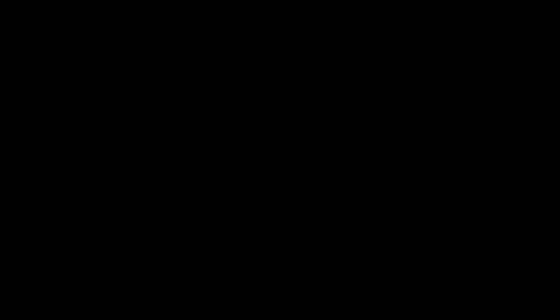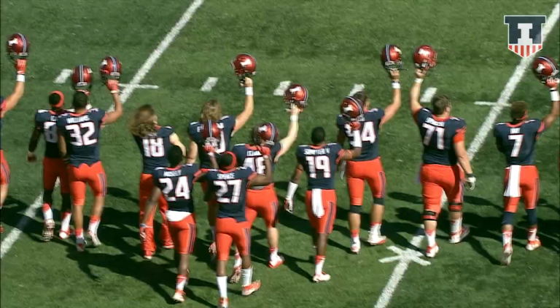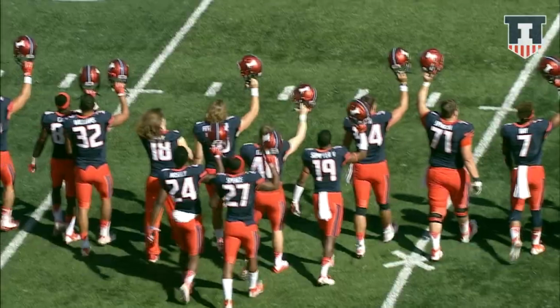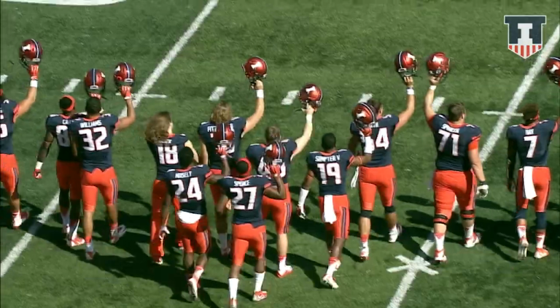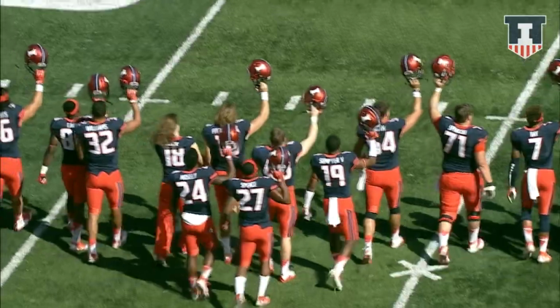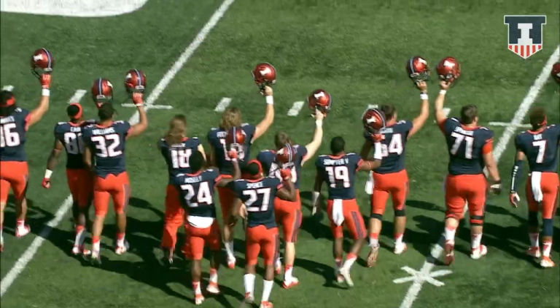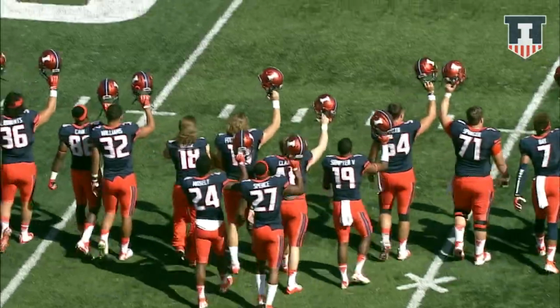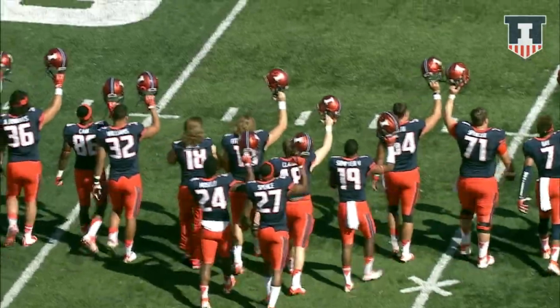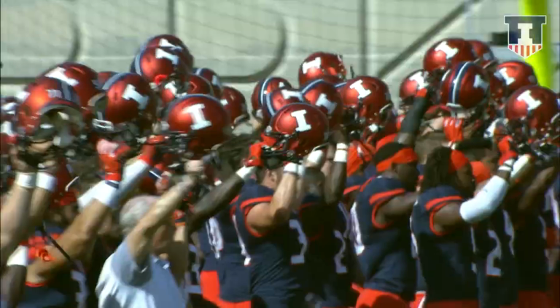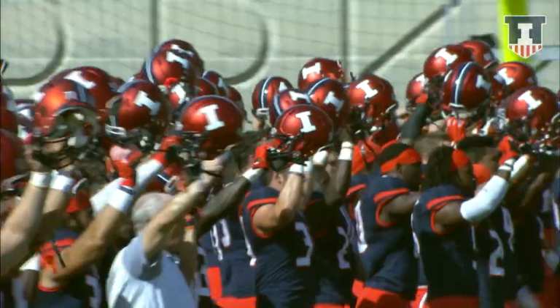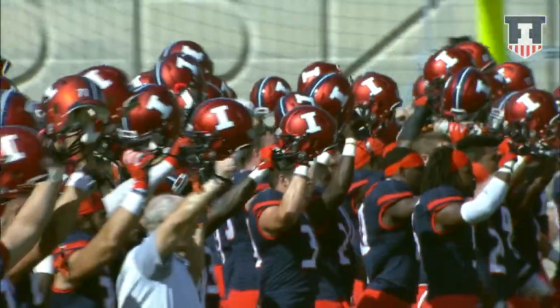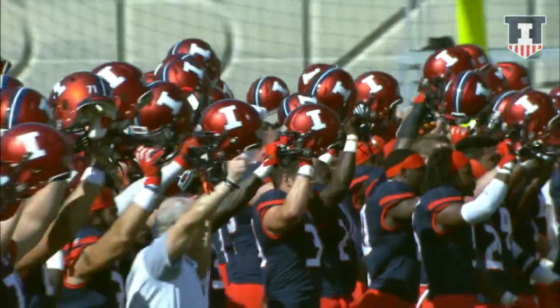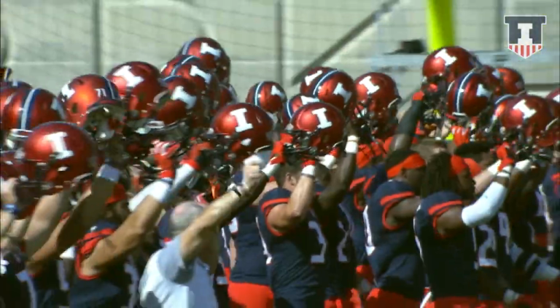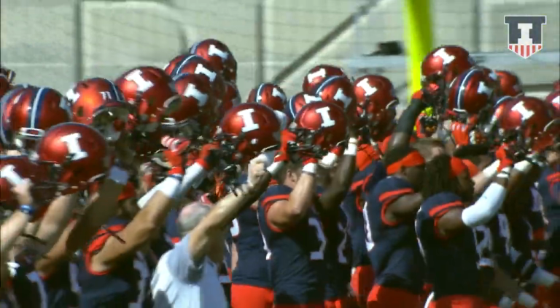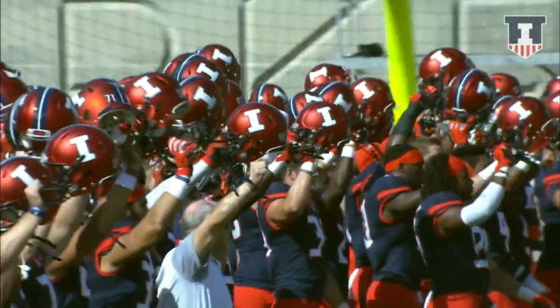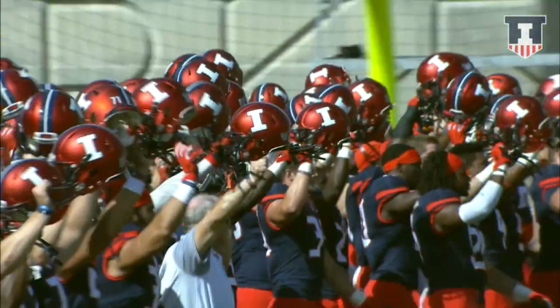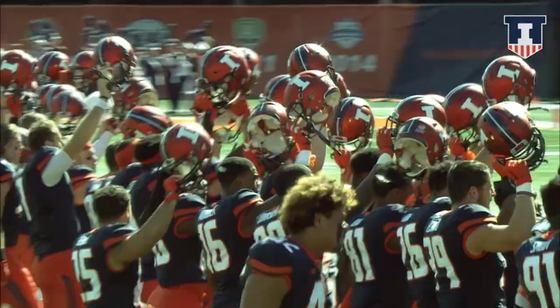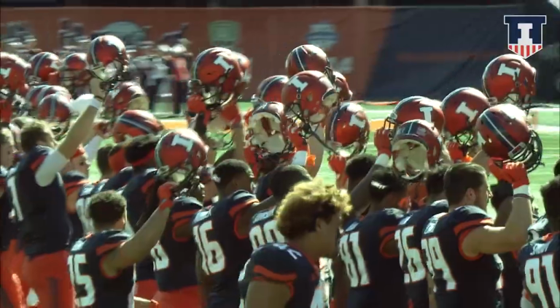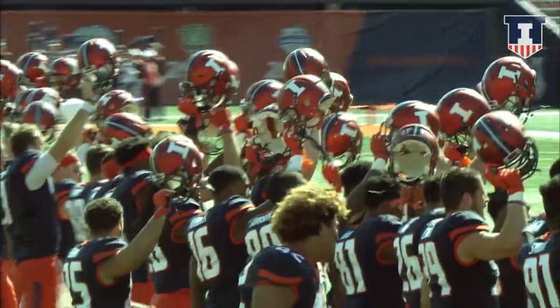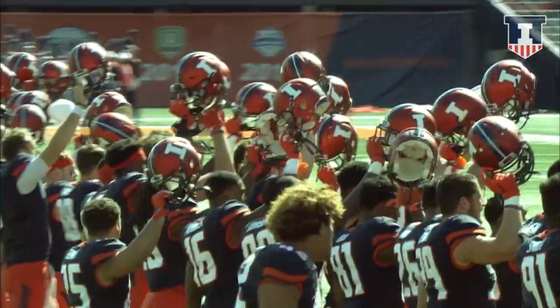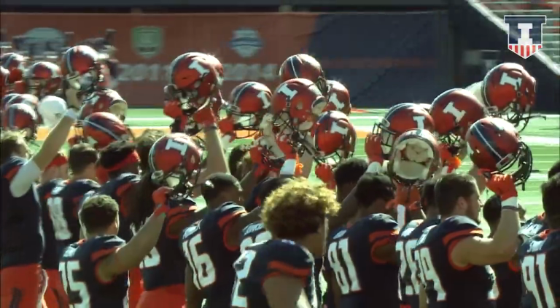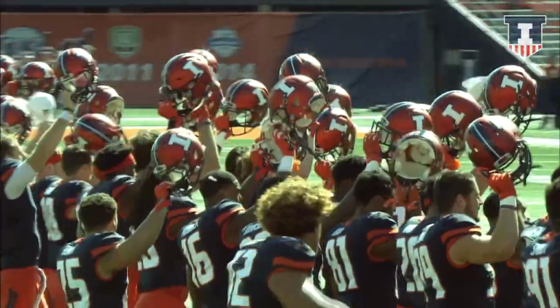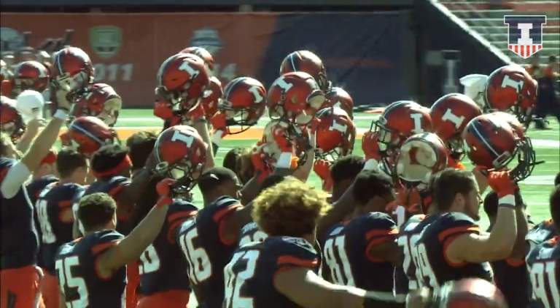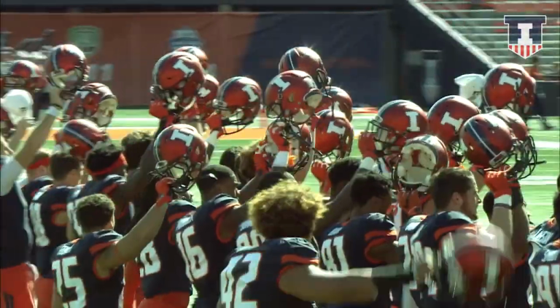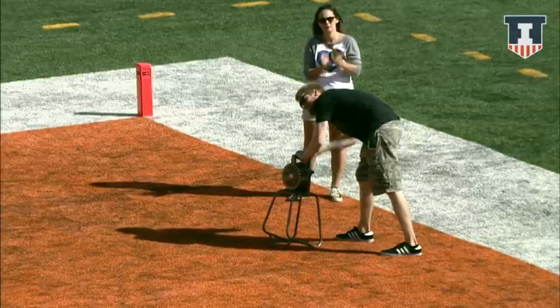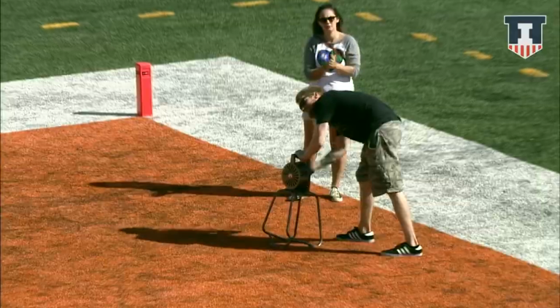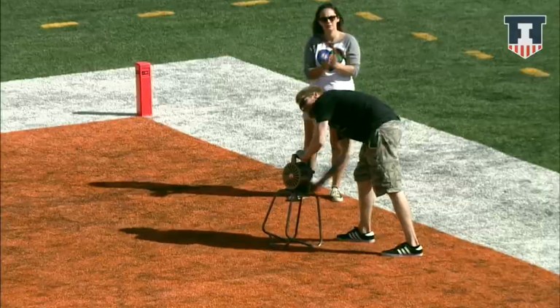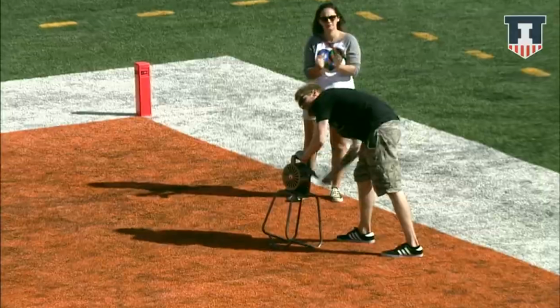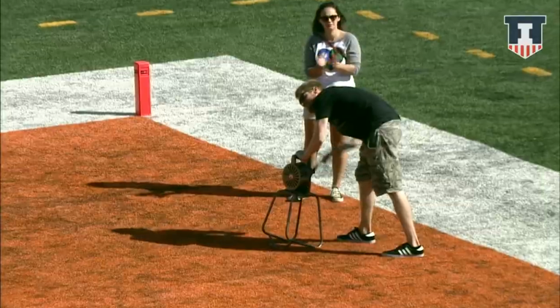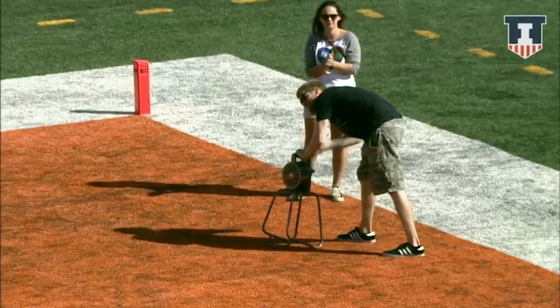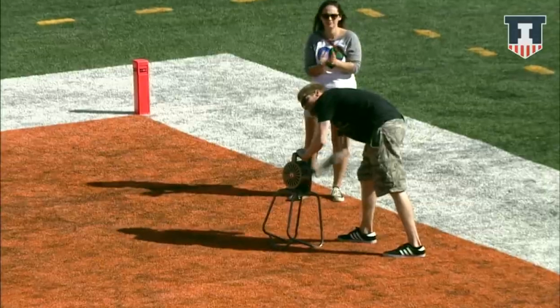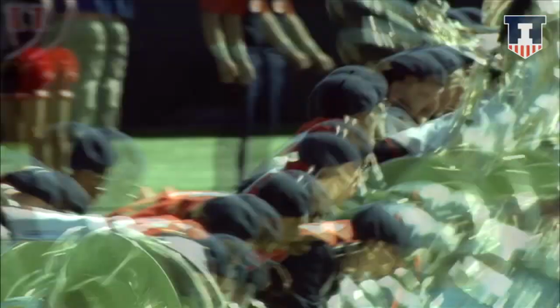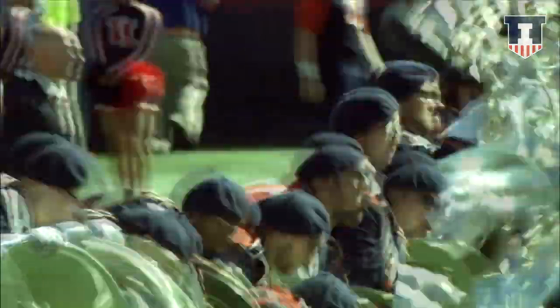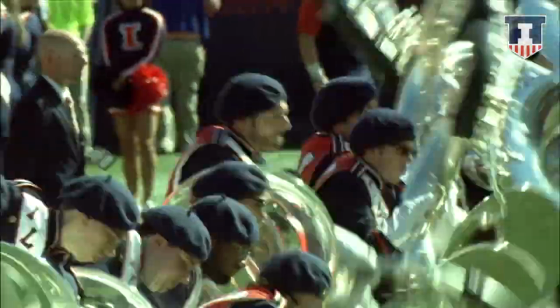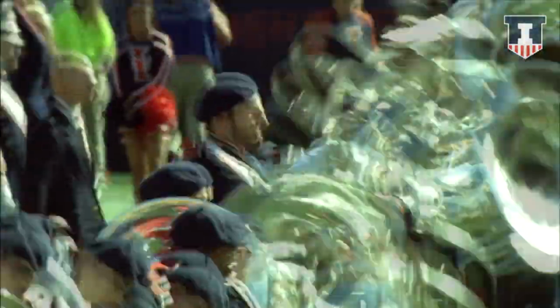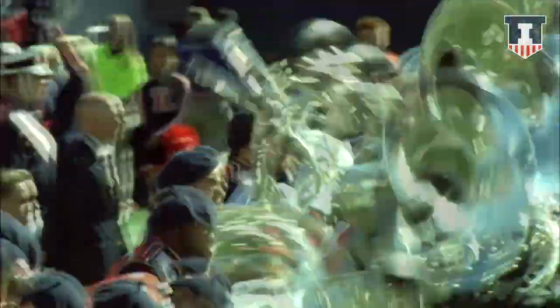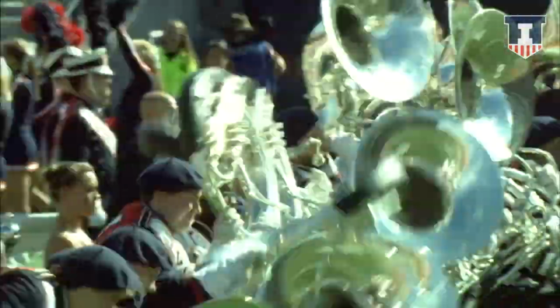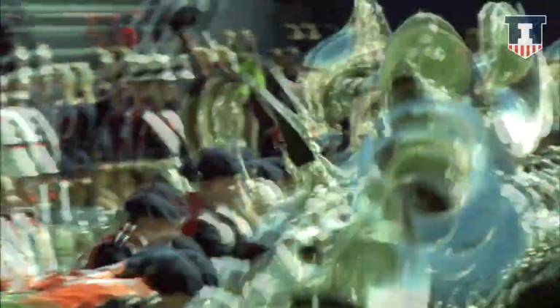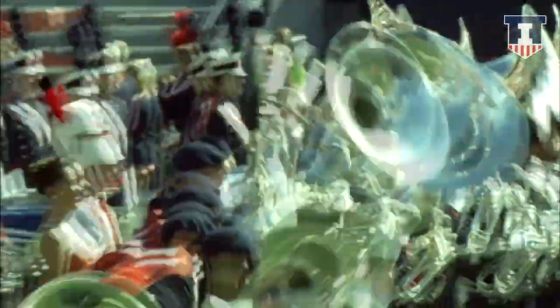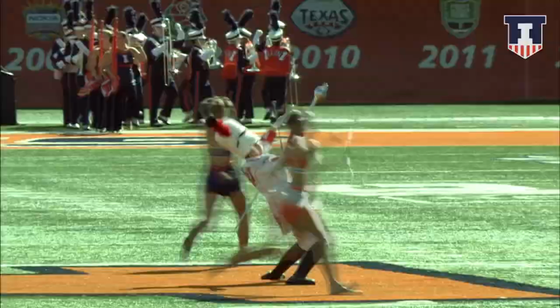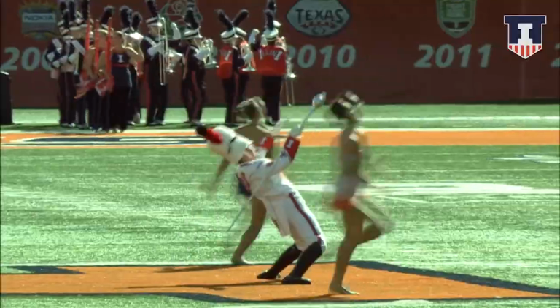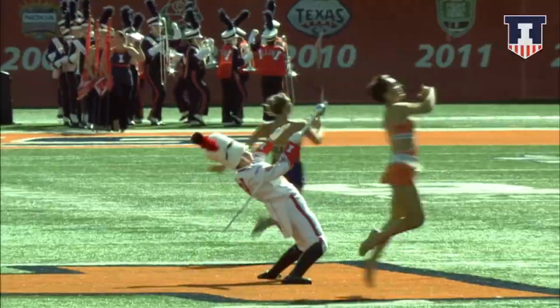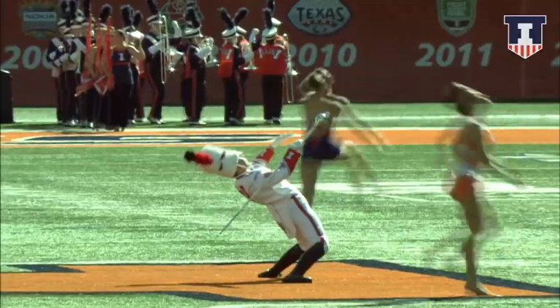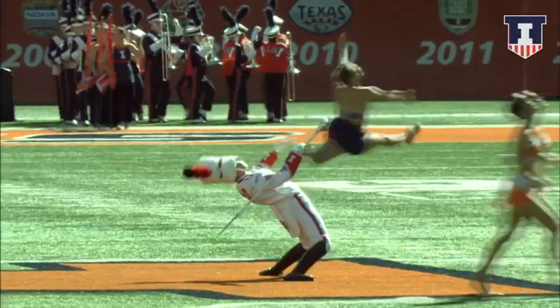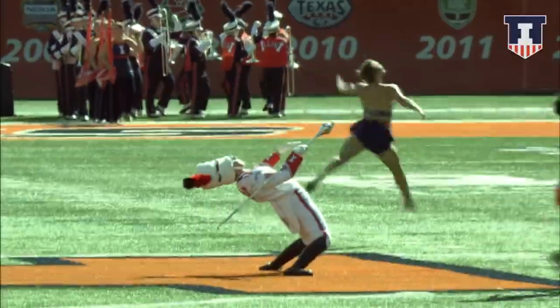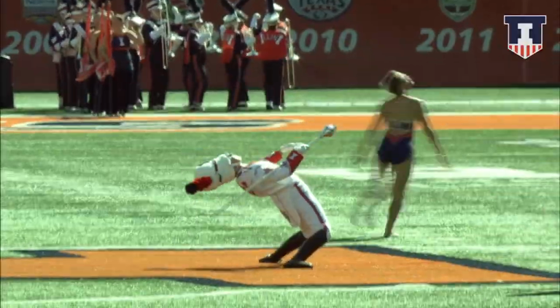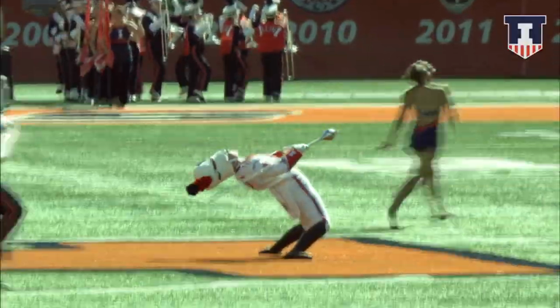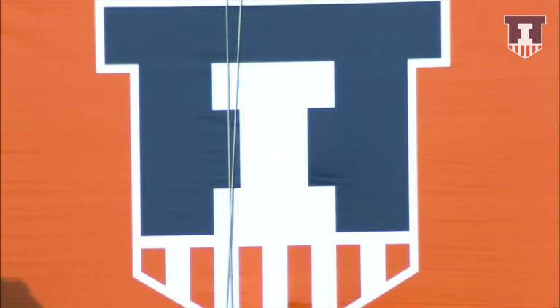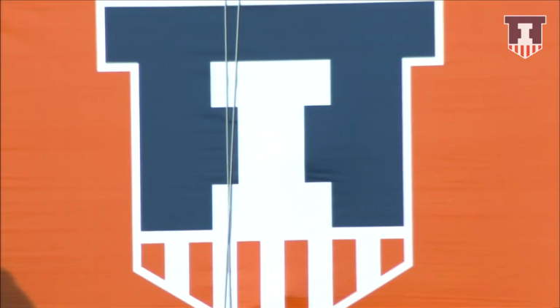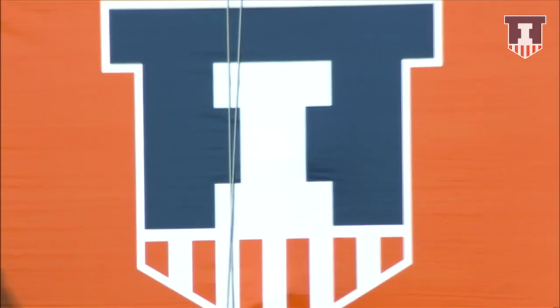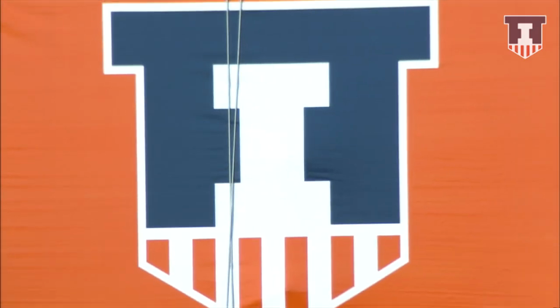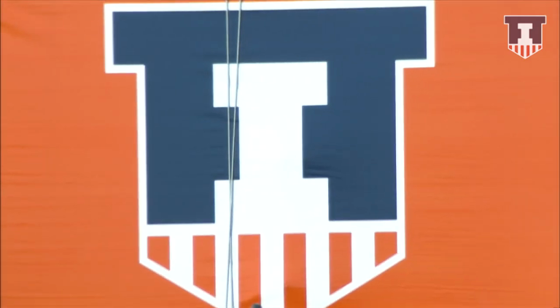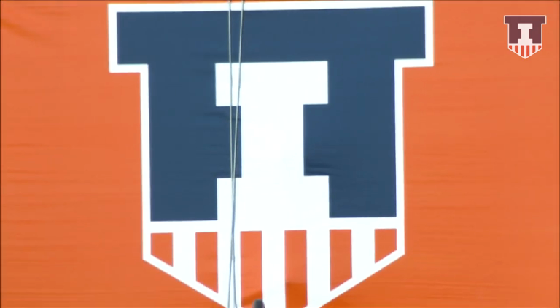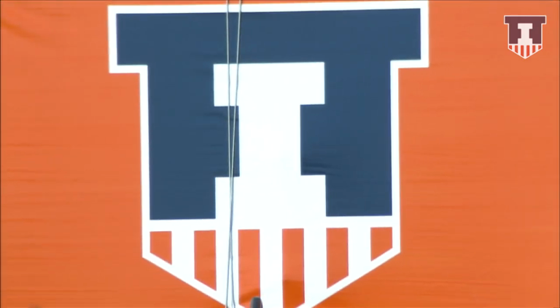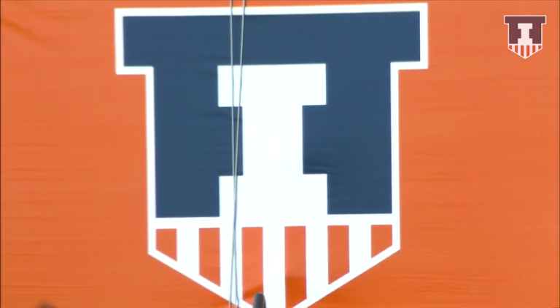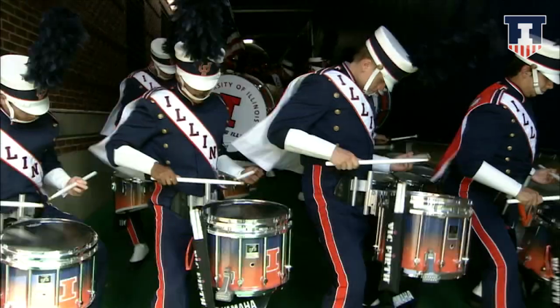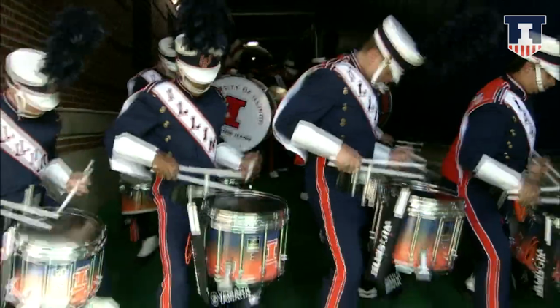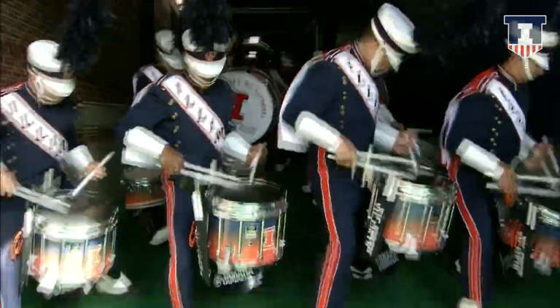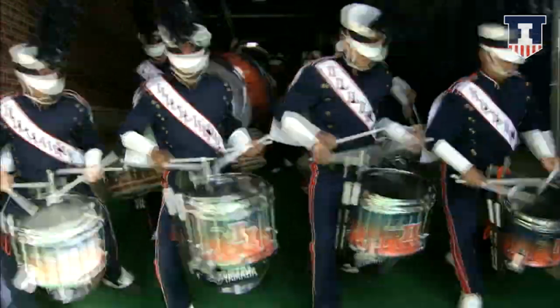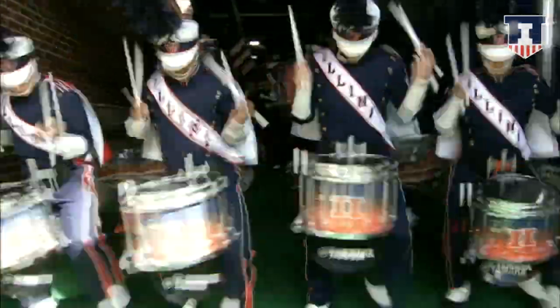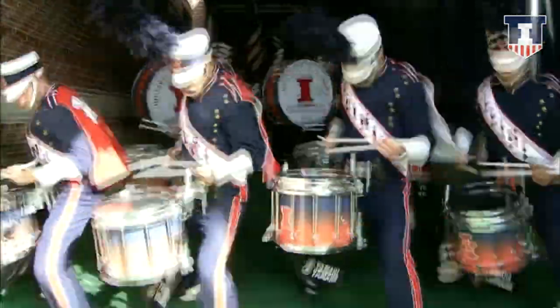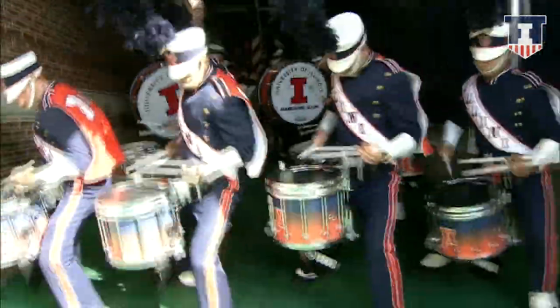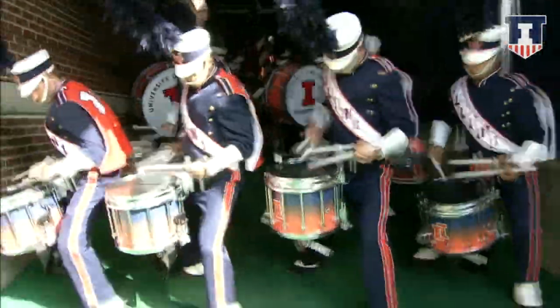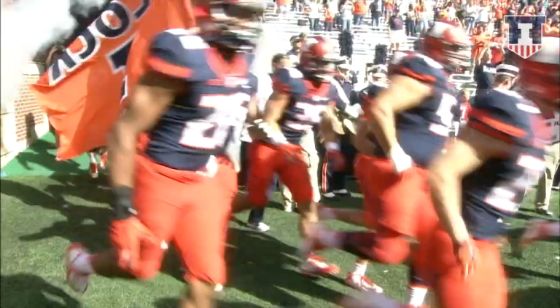Welcome to historic Memorial Stadium in Champaign. It's the Fighting Illini against the Blue Raiders of Middle Tennessee.